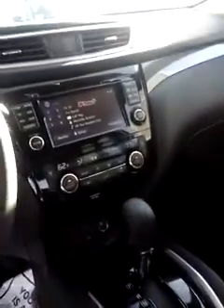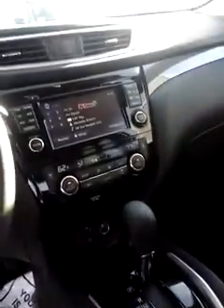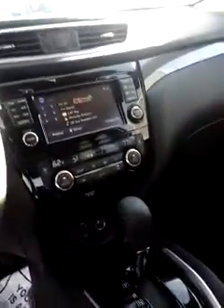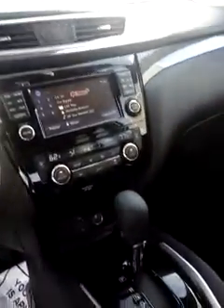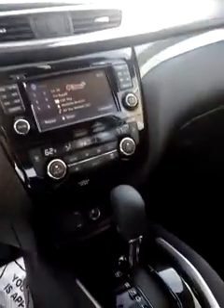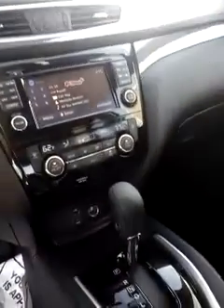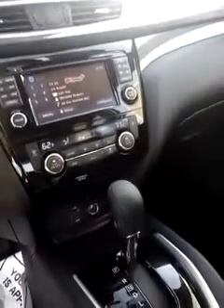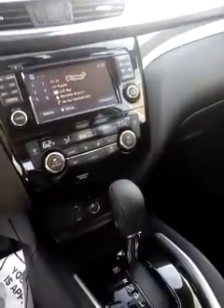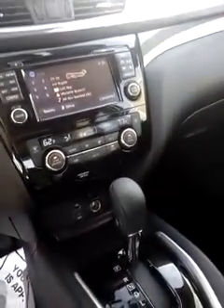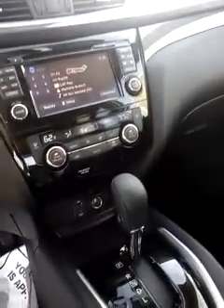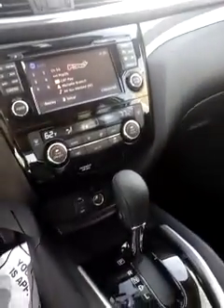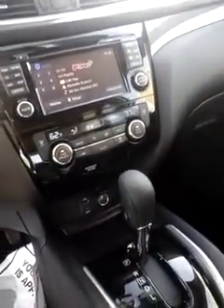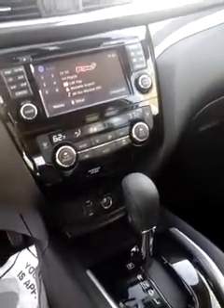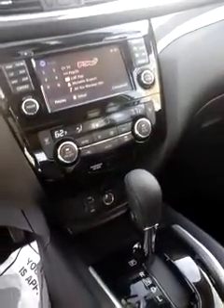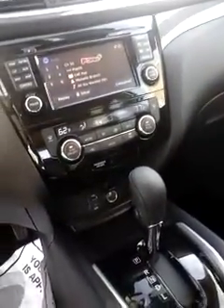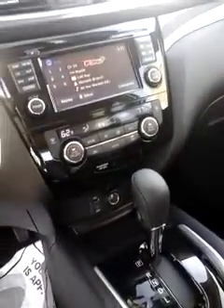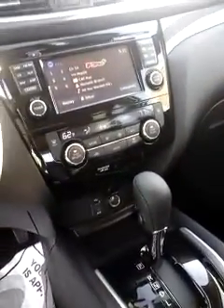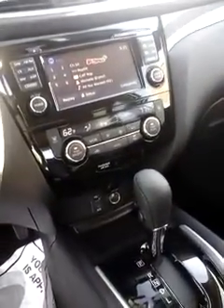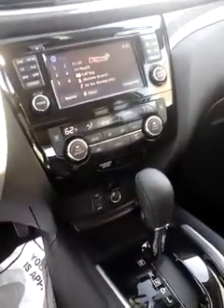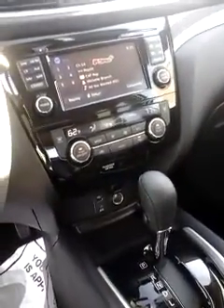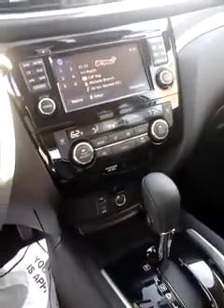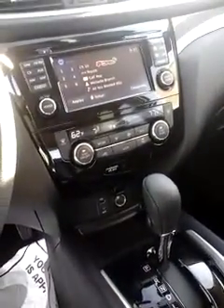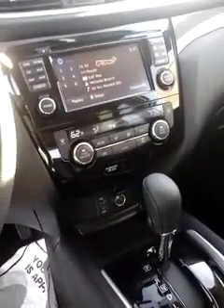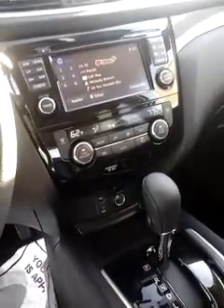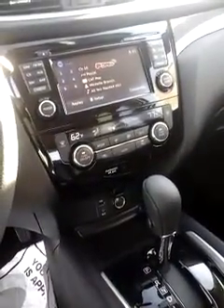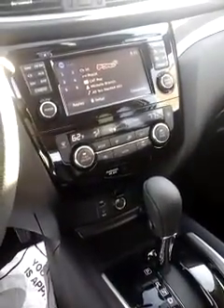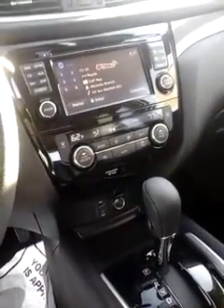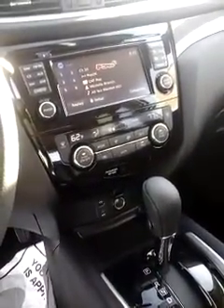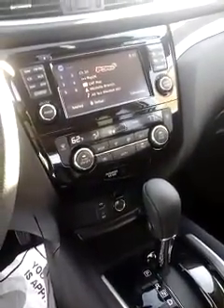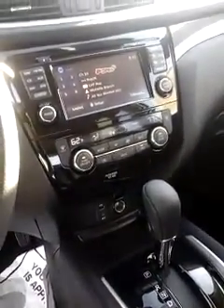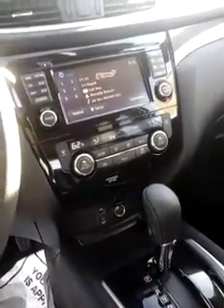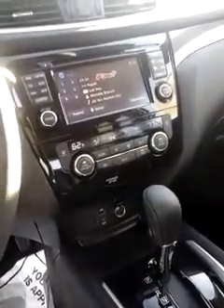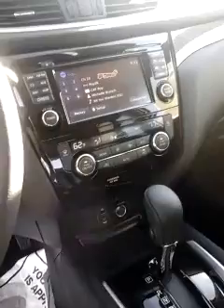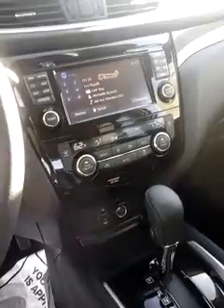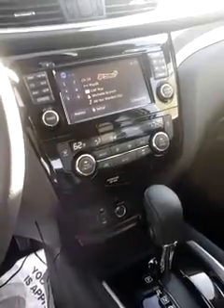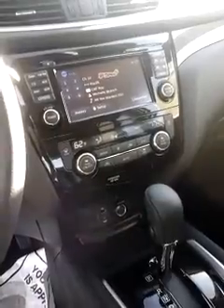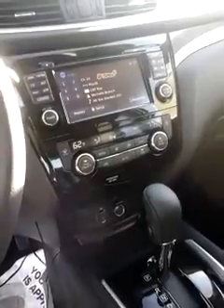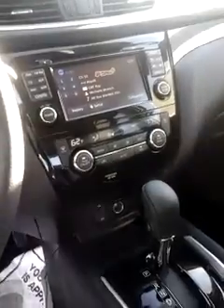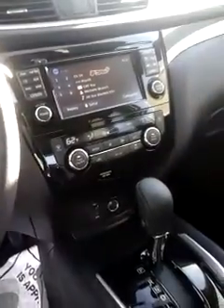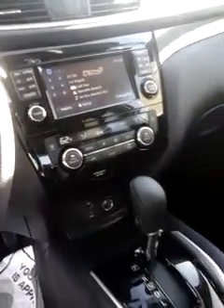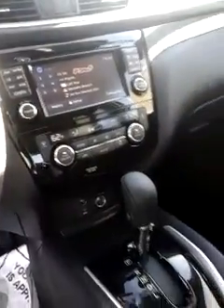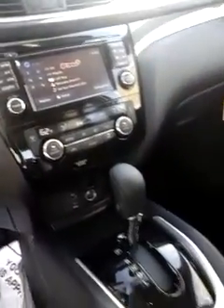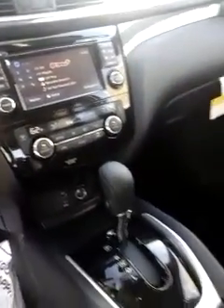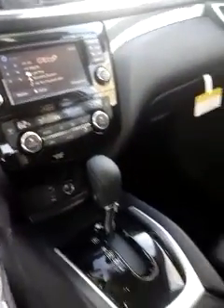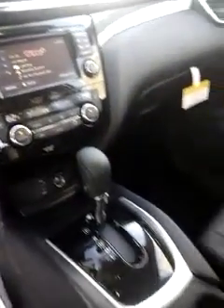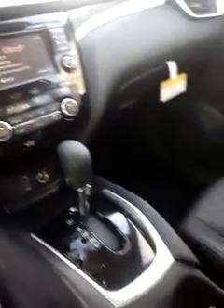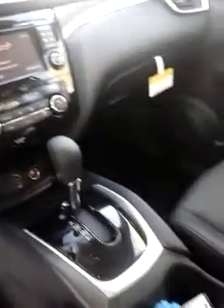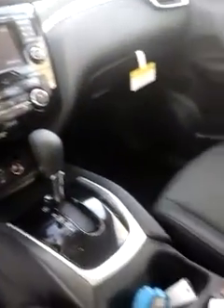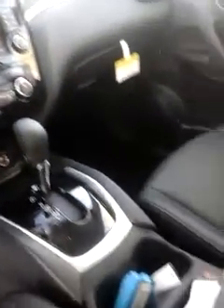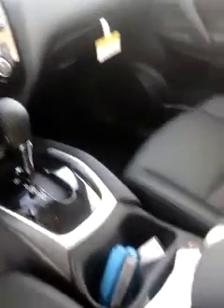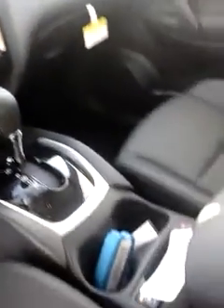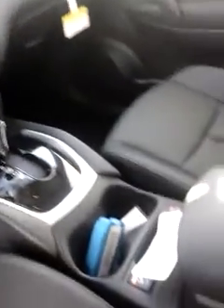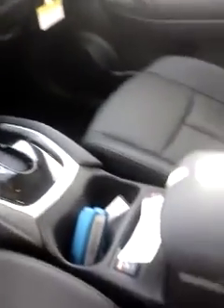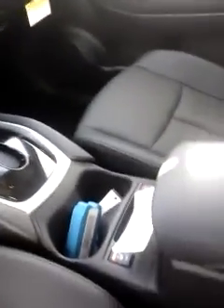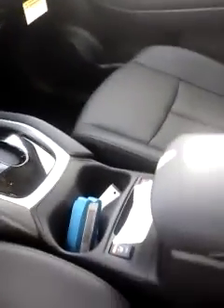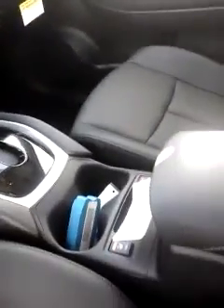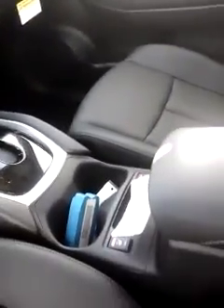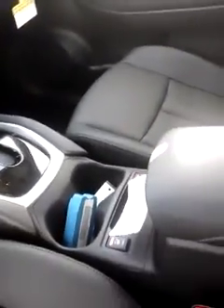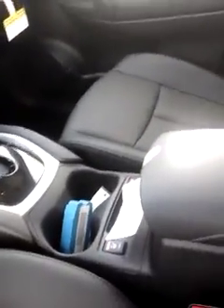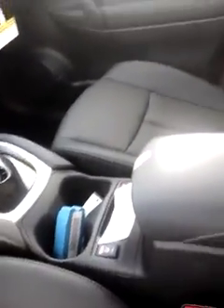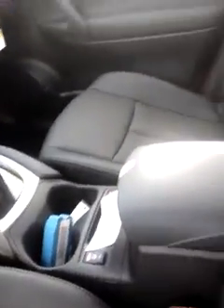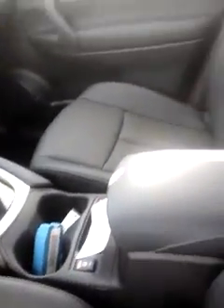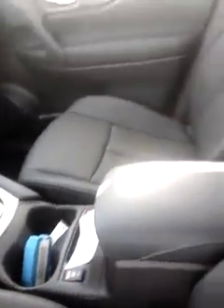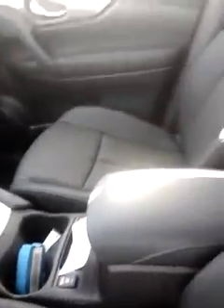Your dash with your big screen with XM radio, FM, and AM. CD player. Plenty of room for cup holders.